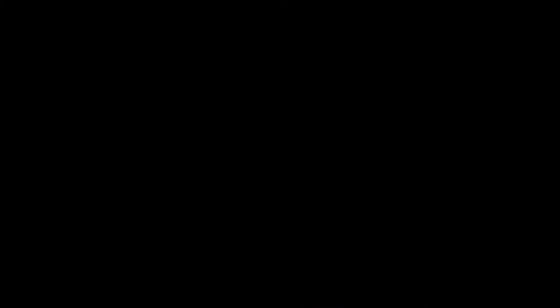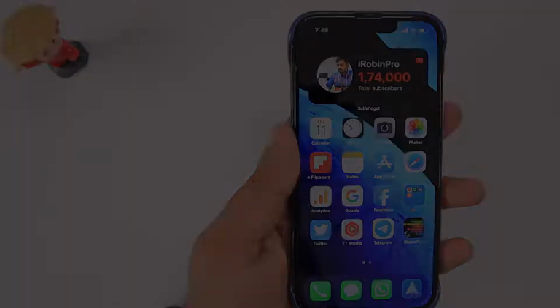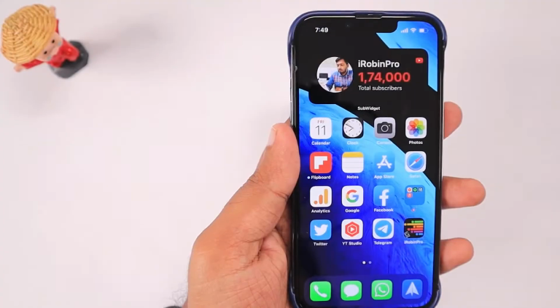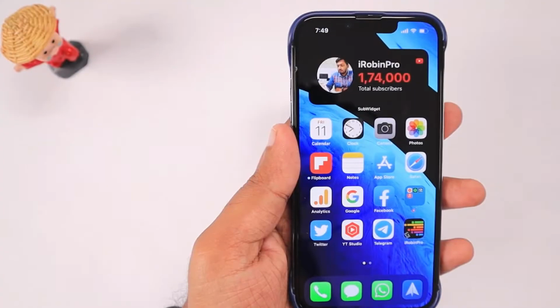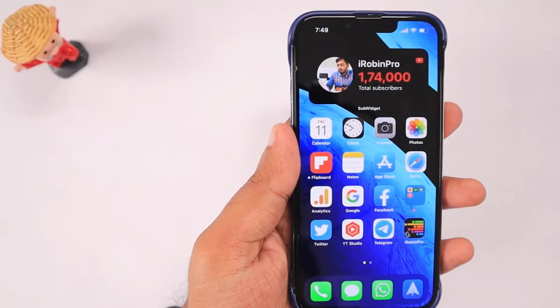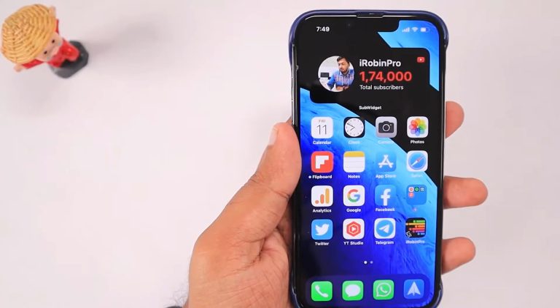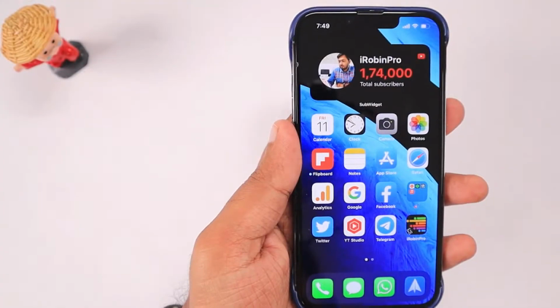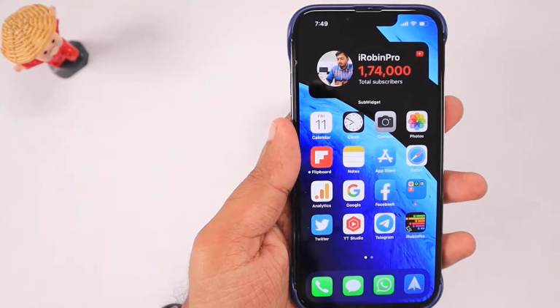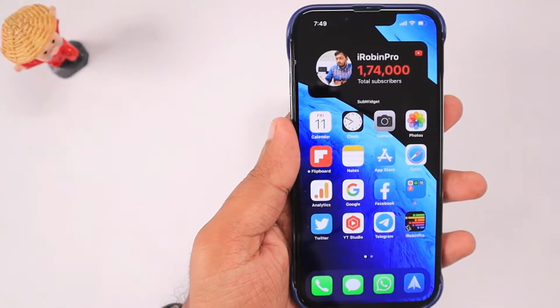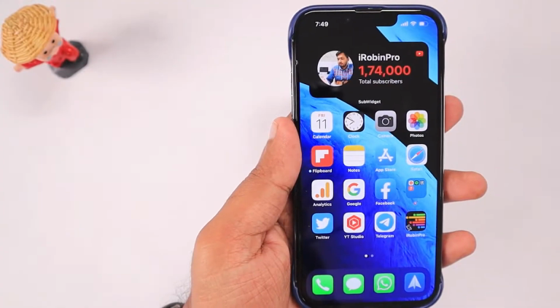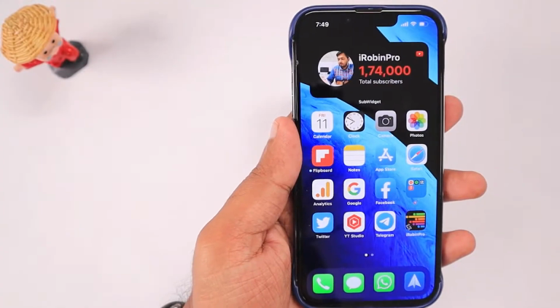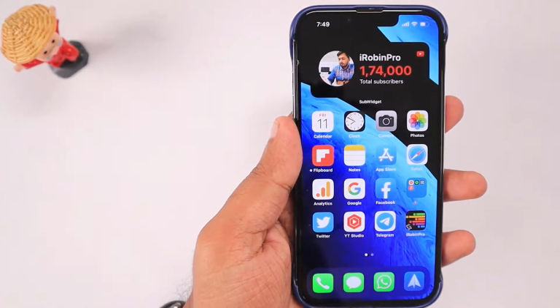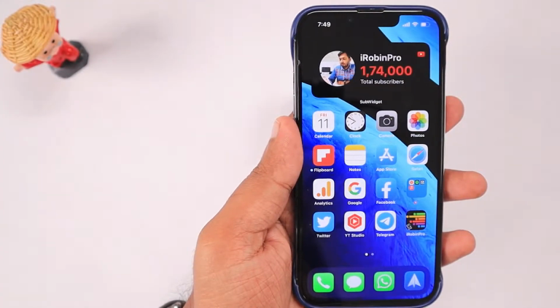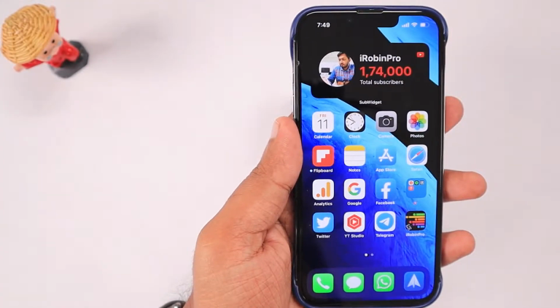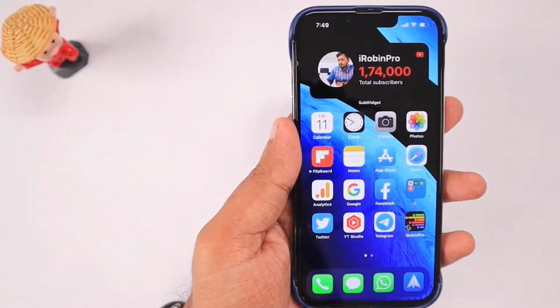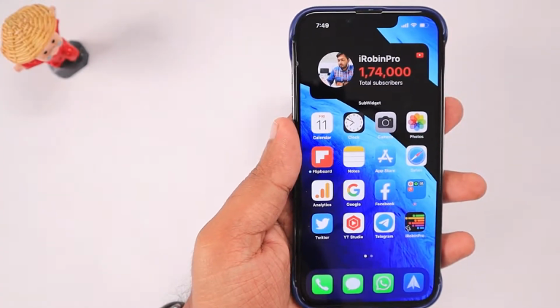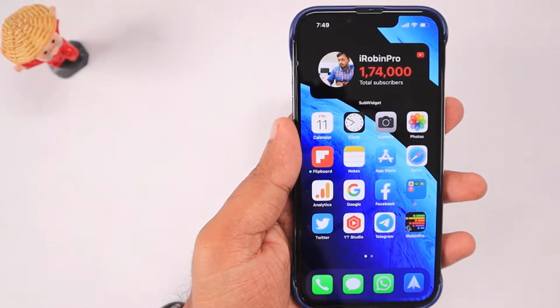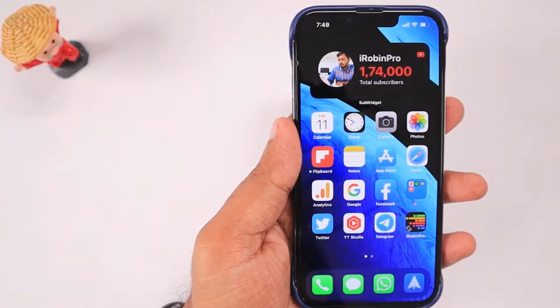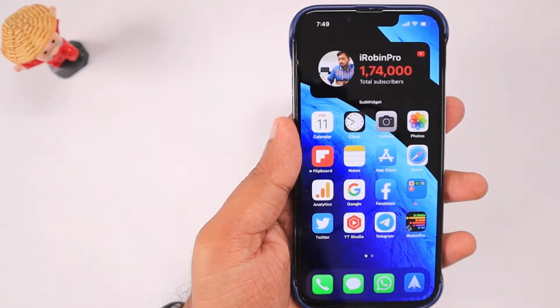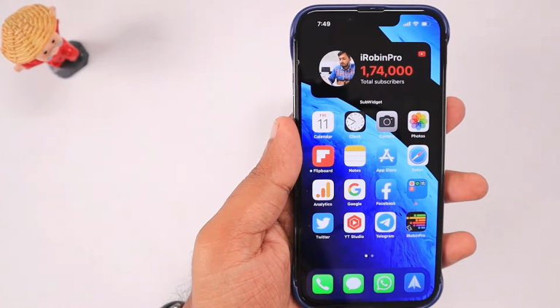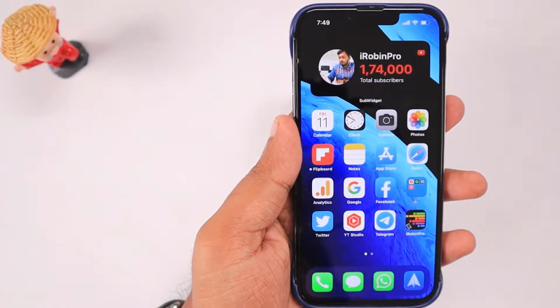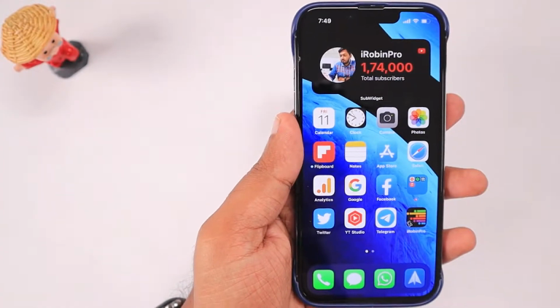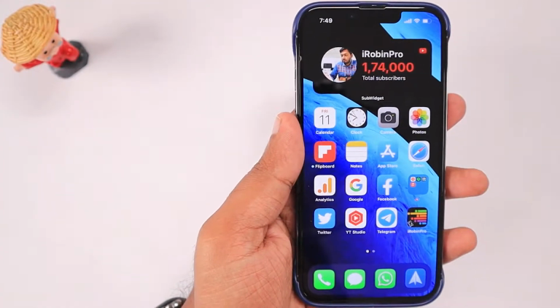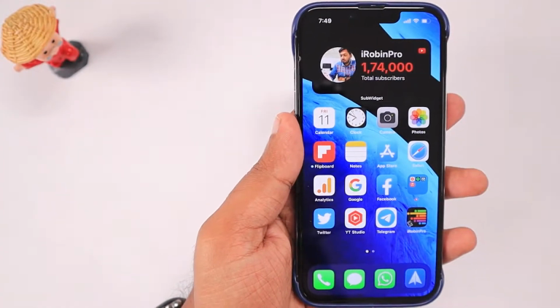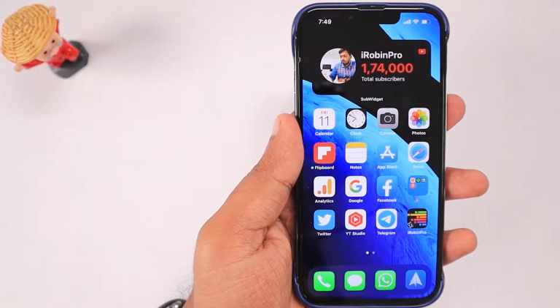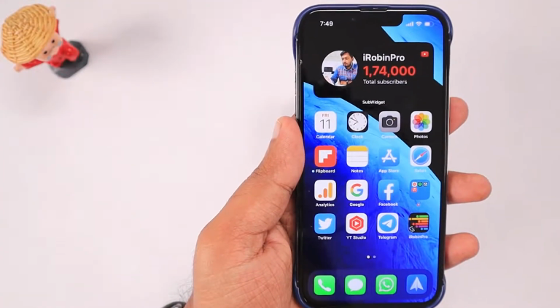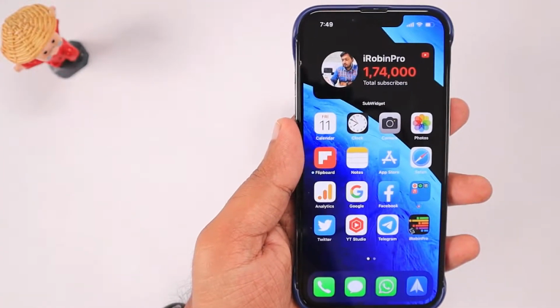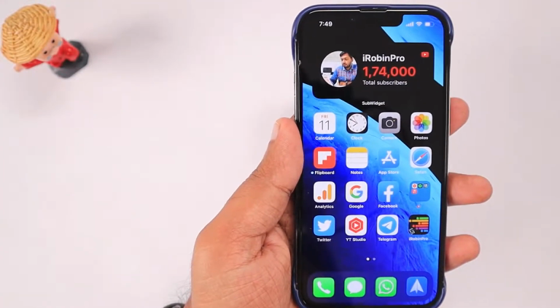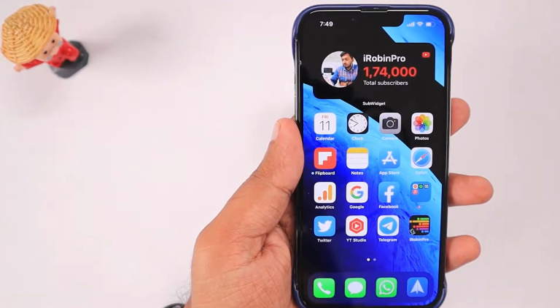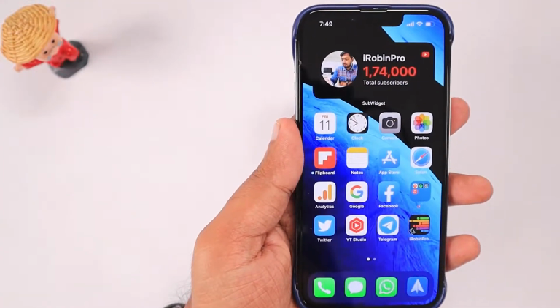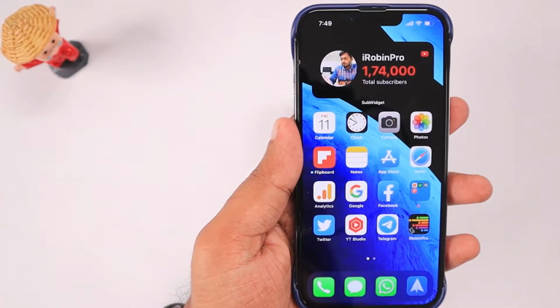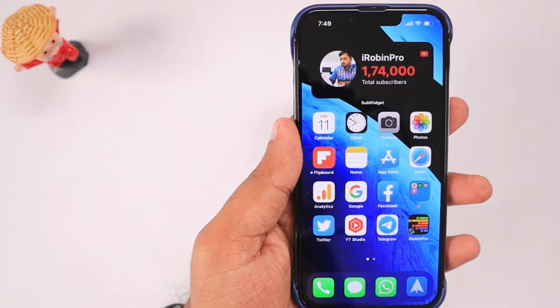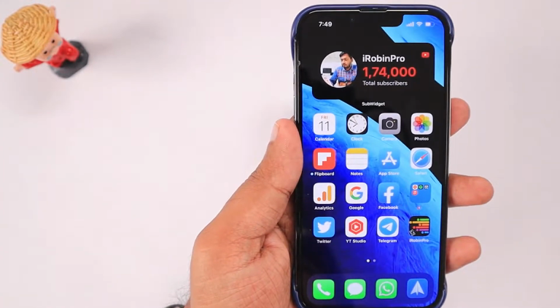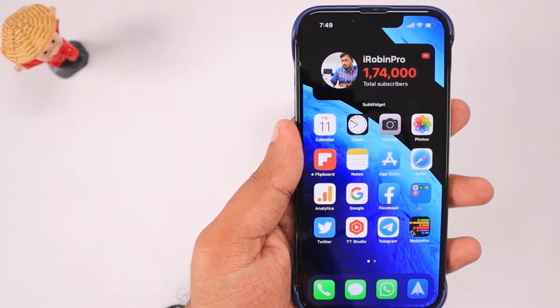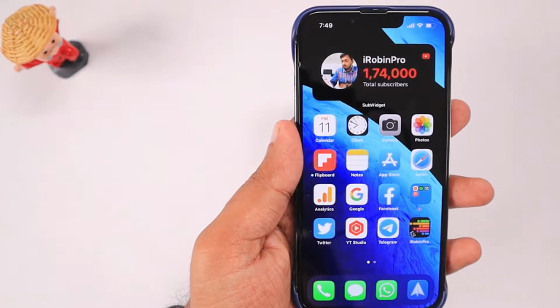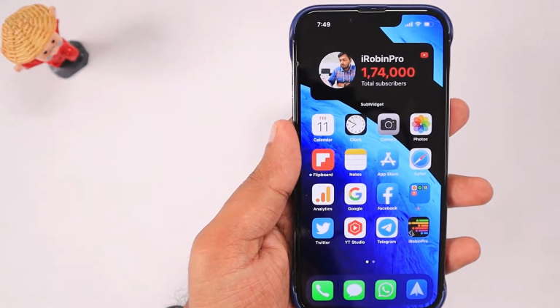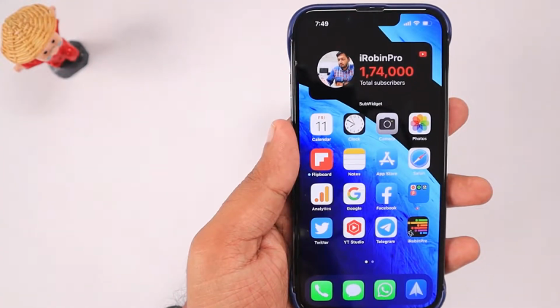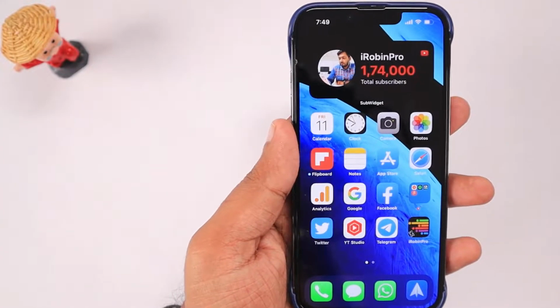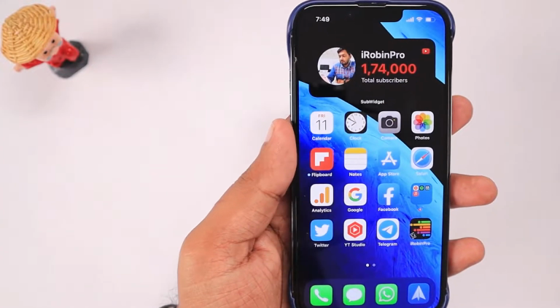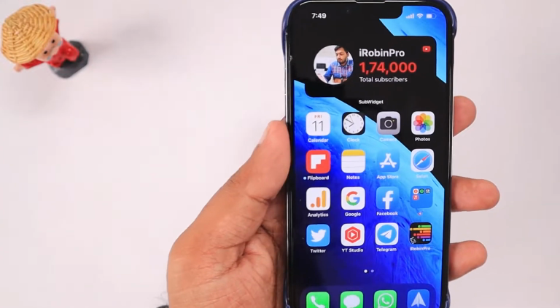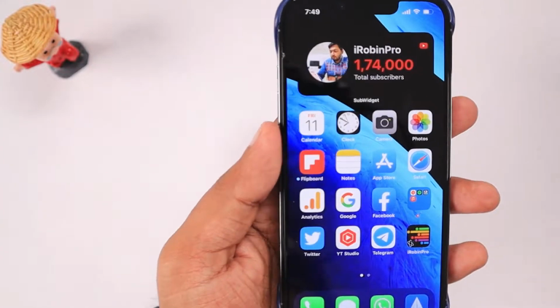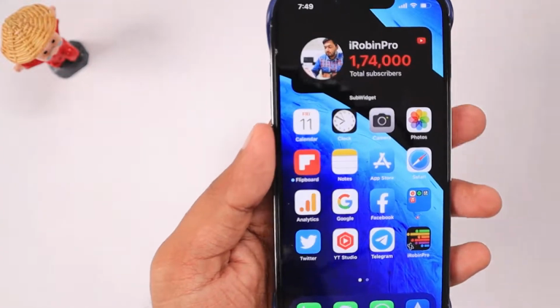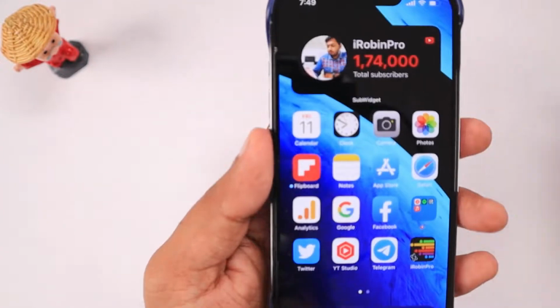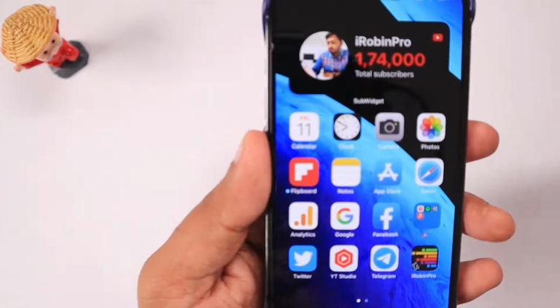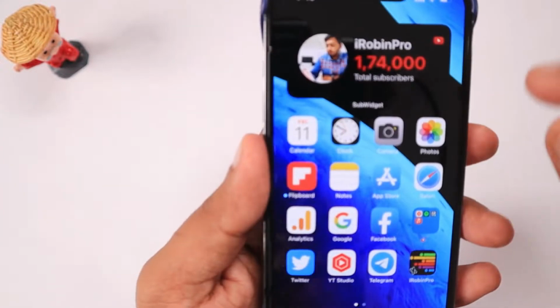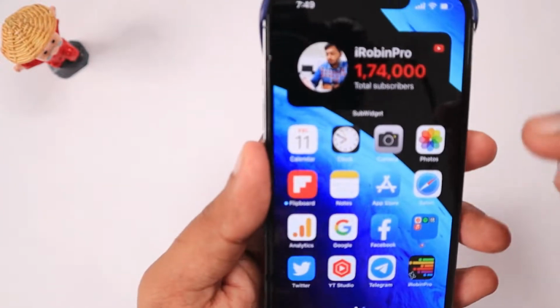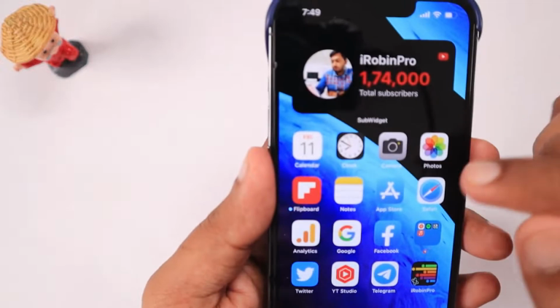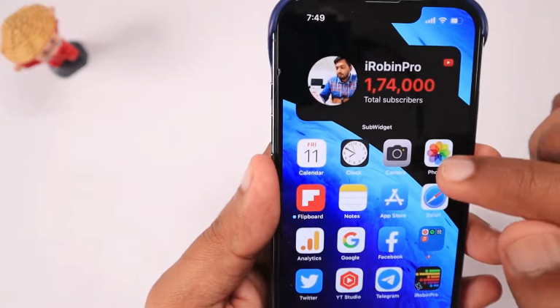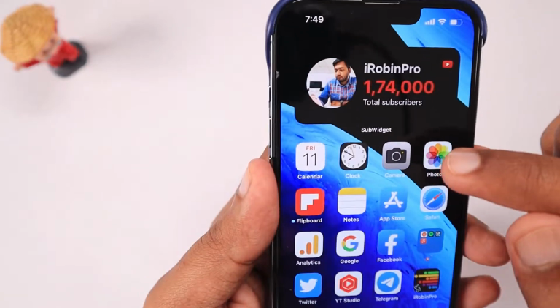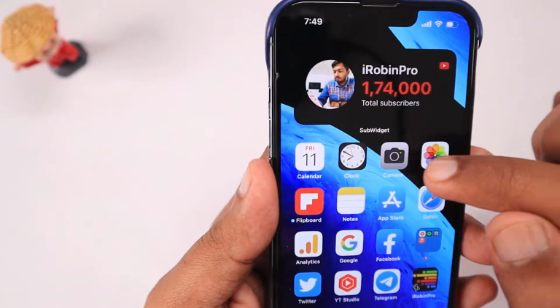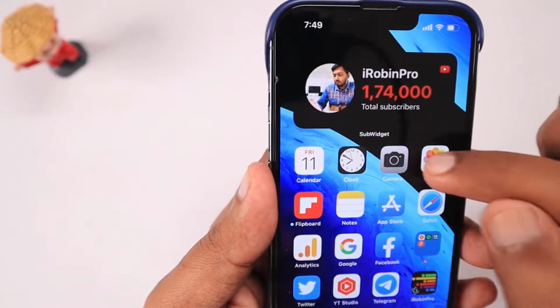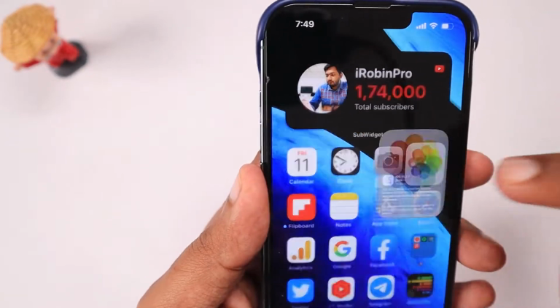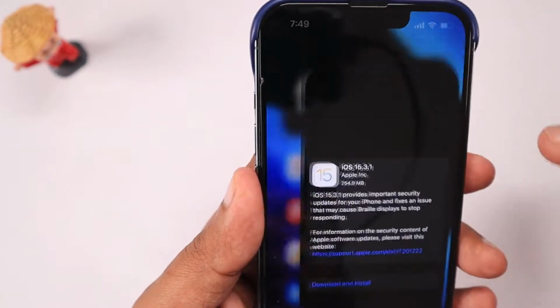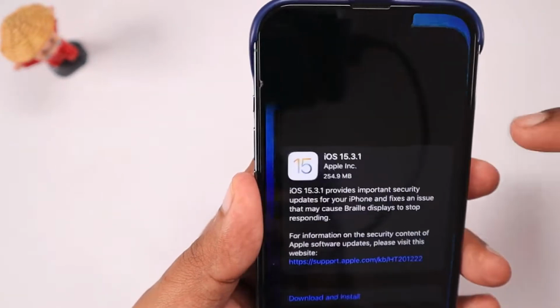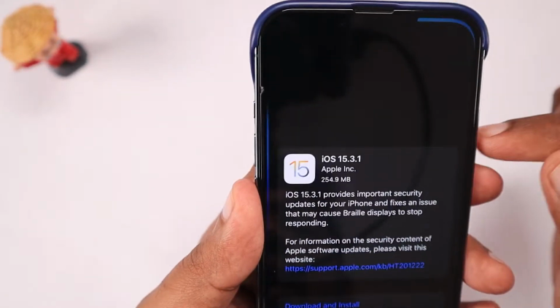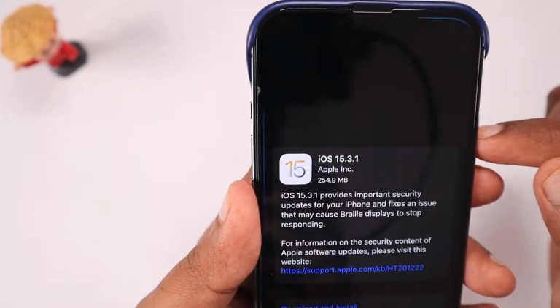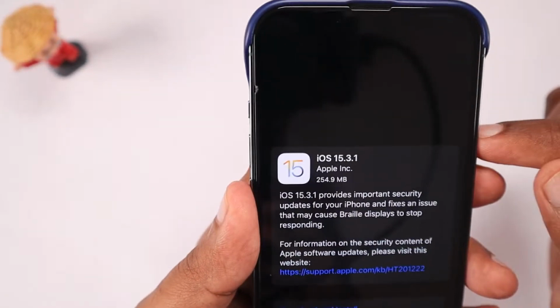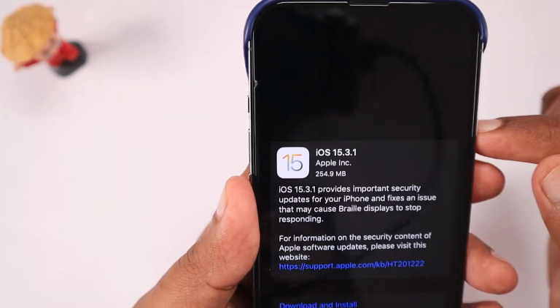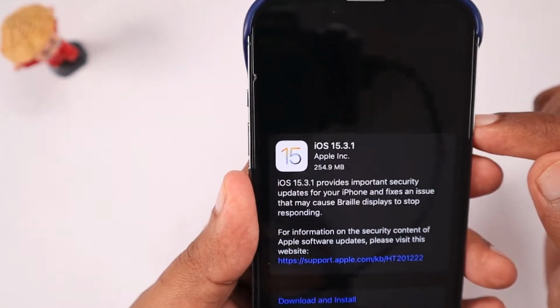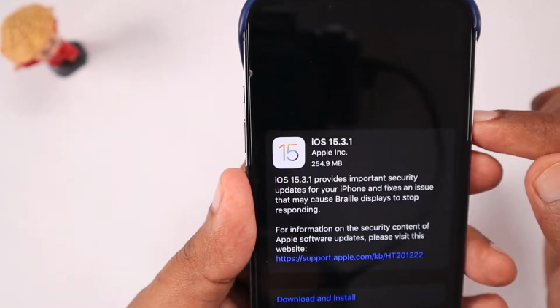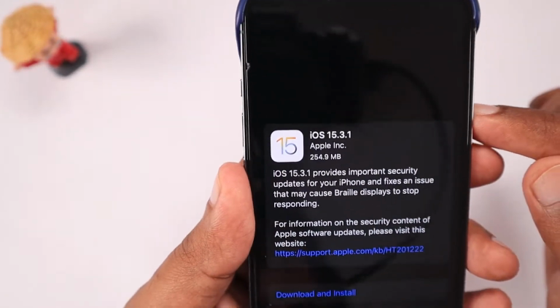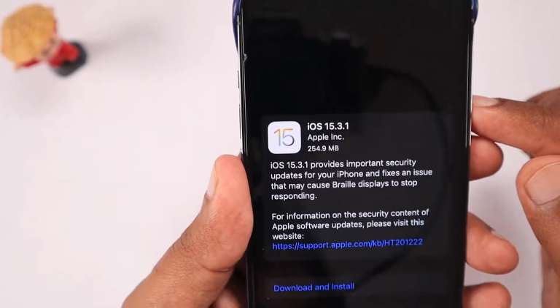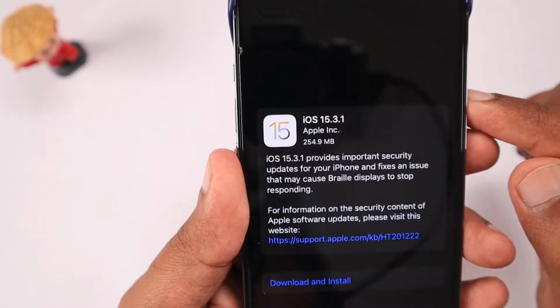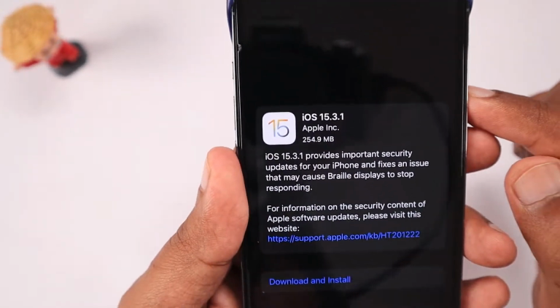Hey guys, how are you doing? Apple yesterday released iOS 15.3.1 for iPhone and iPad users.